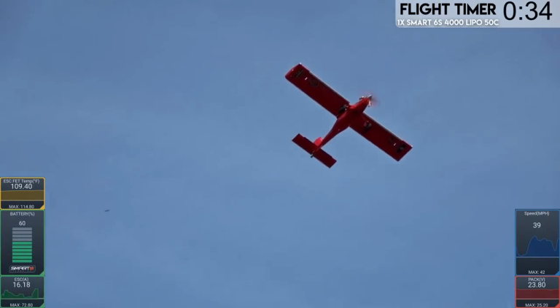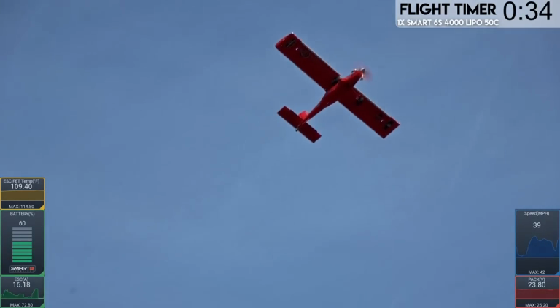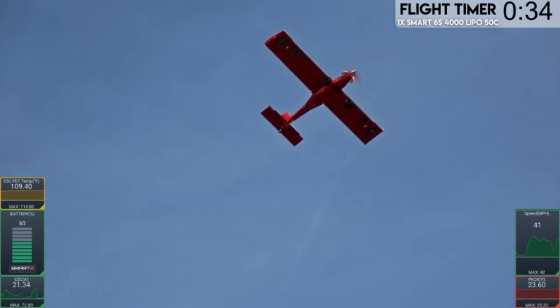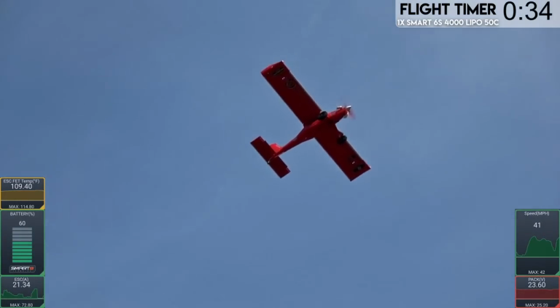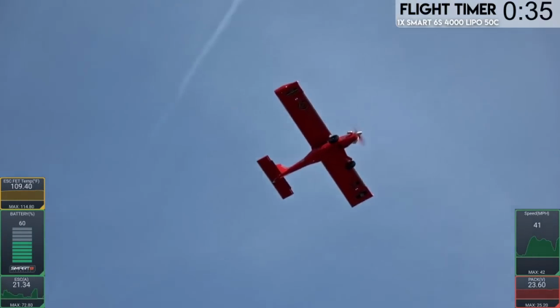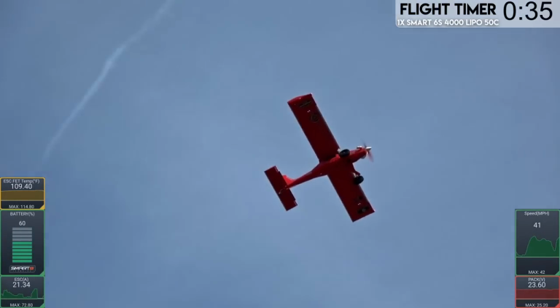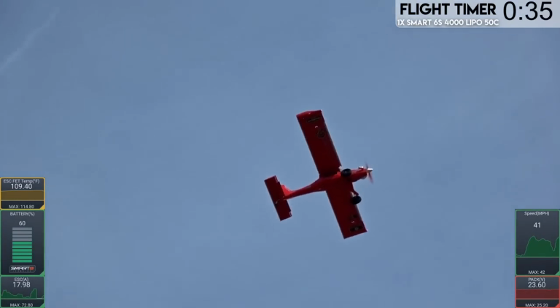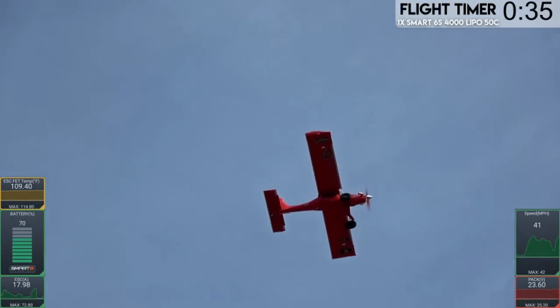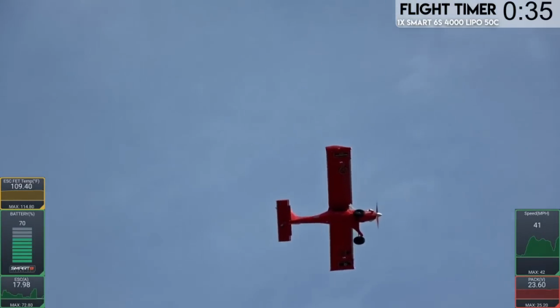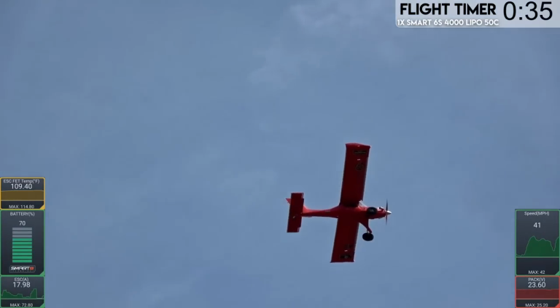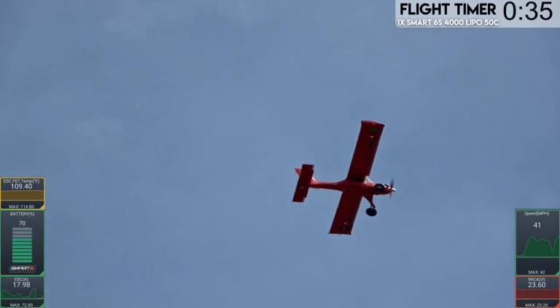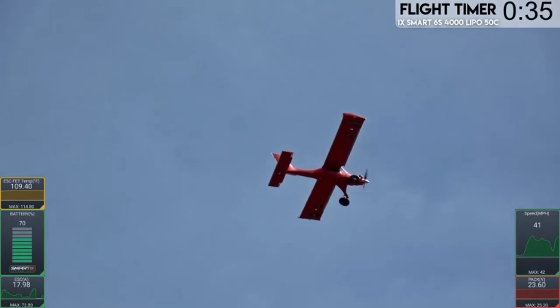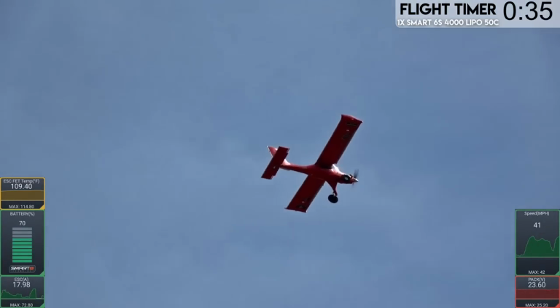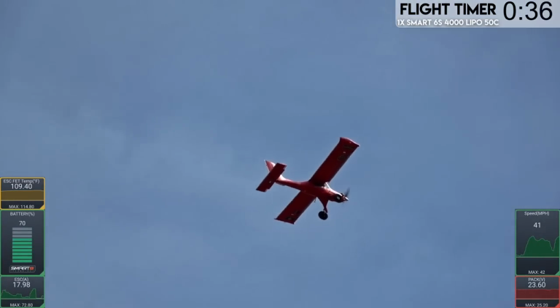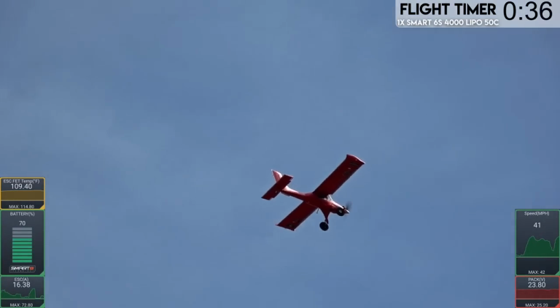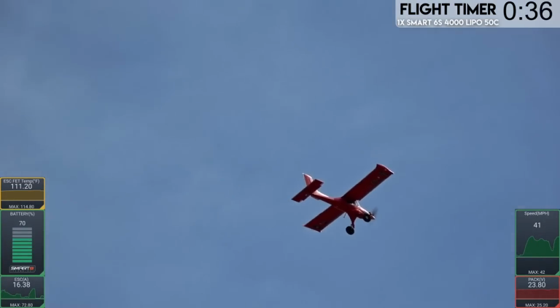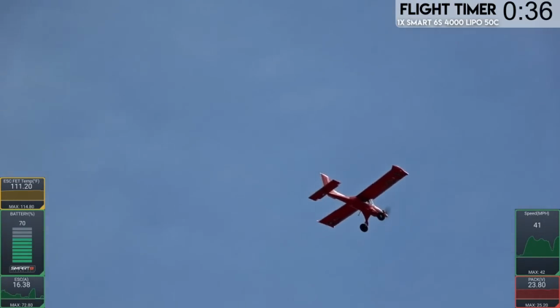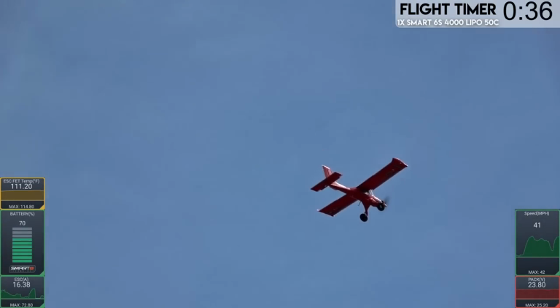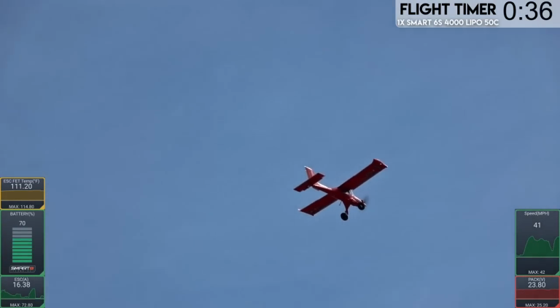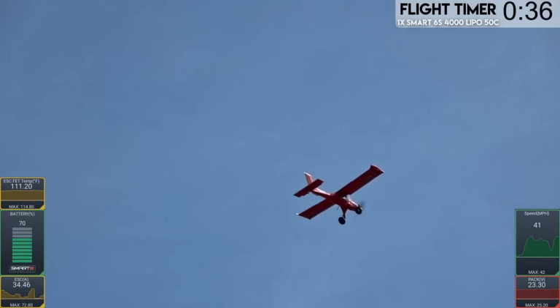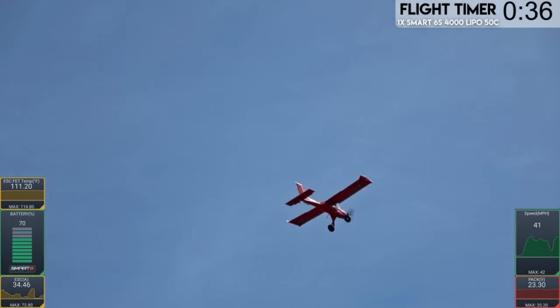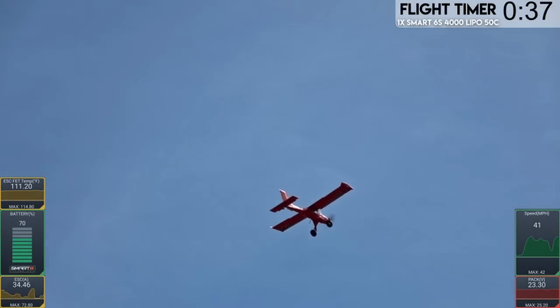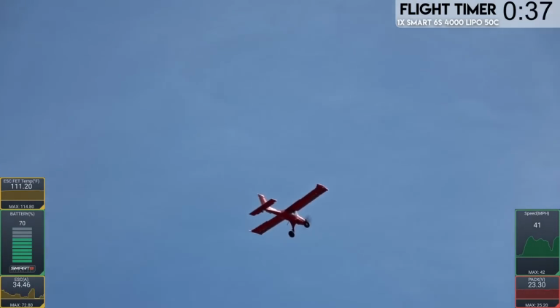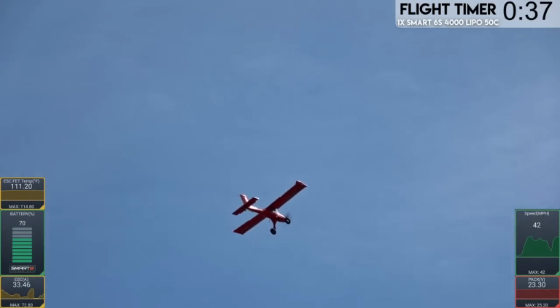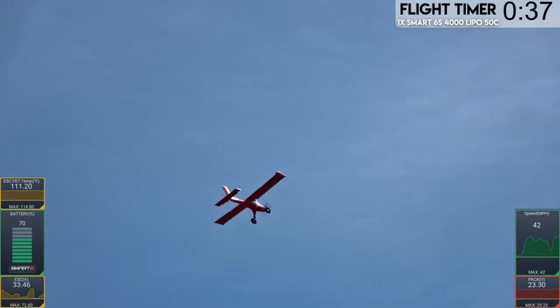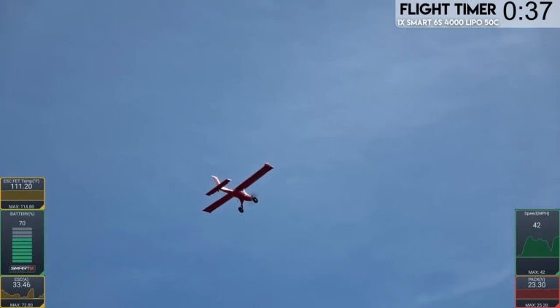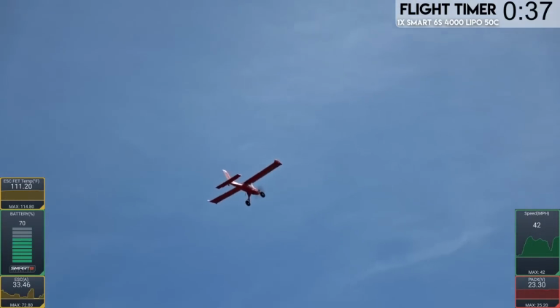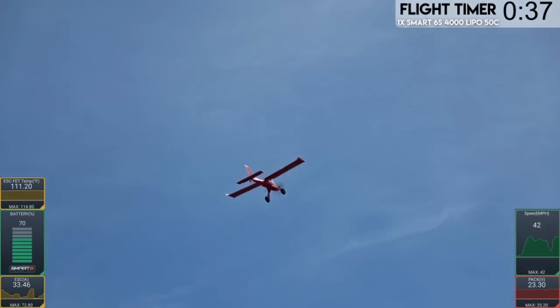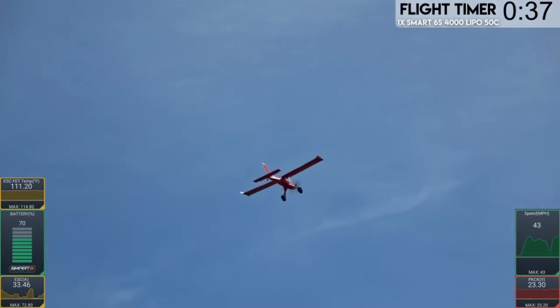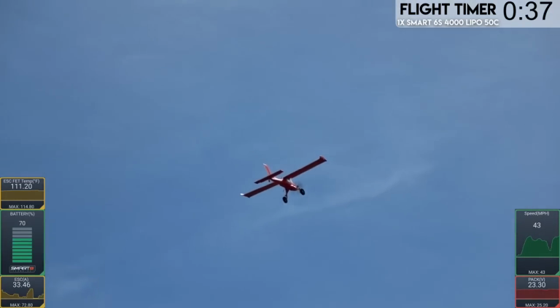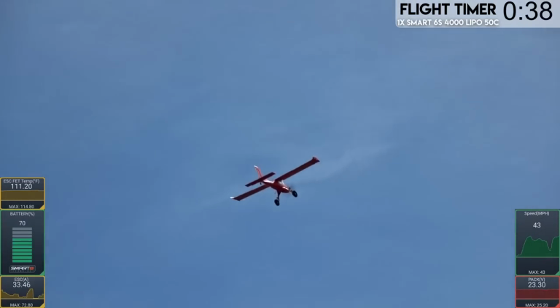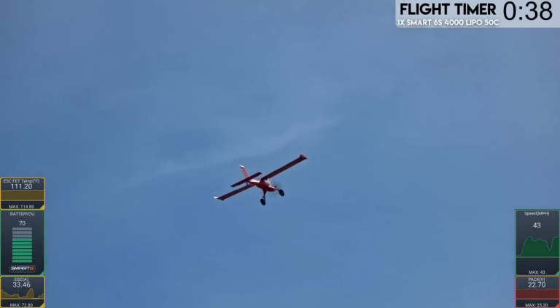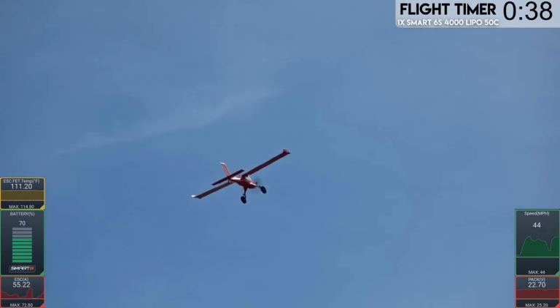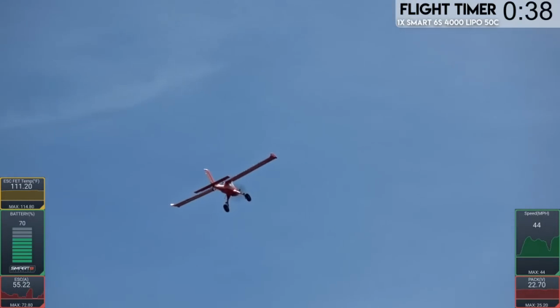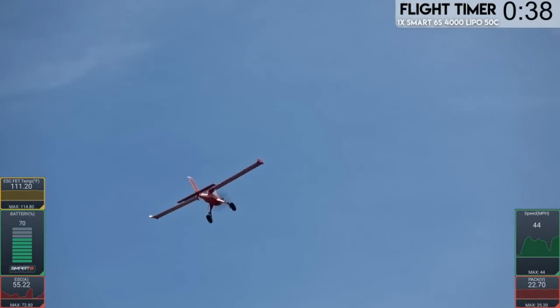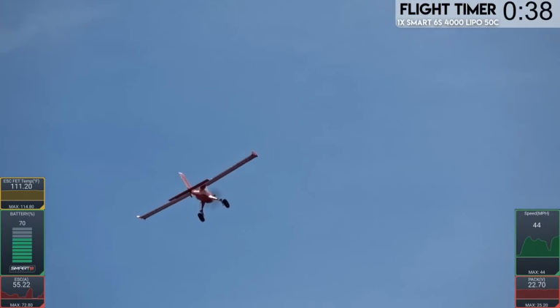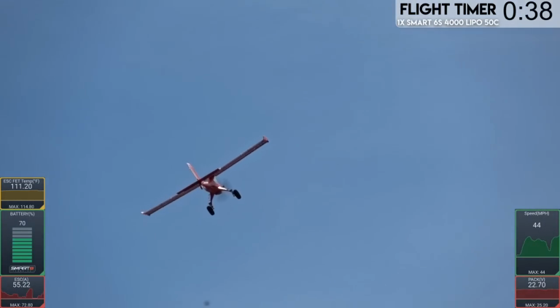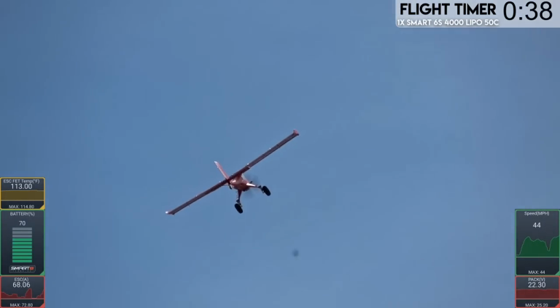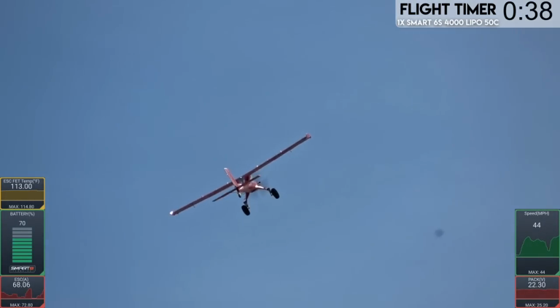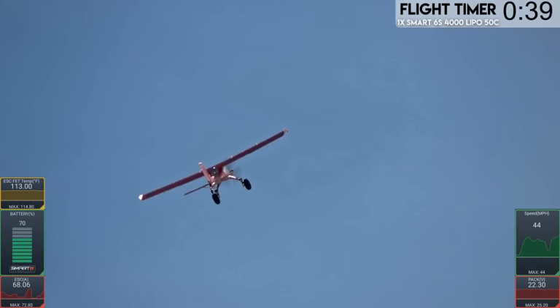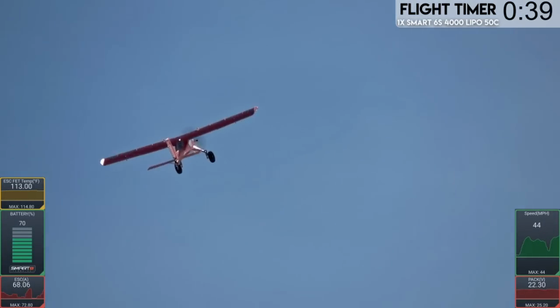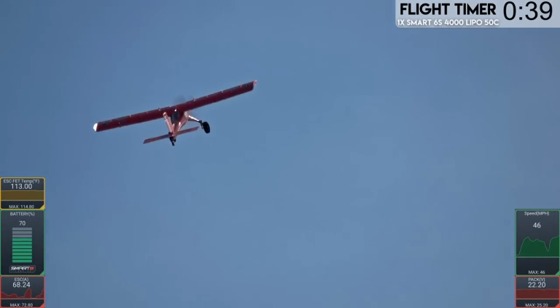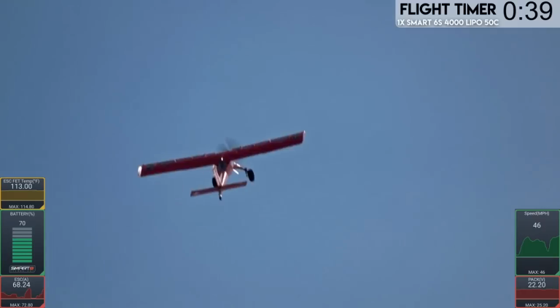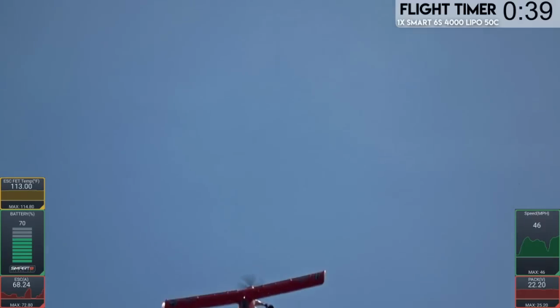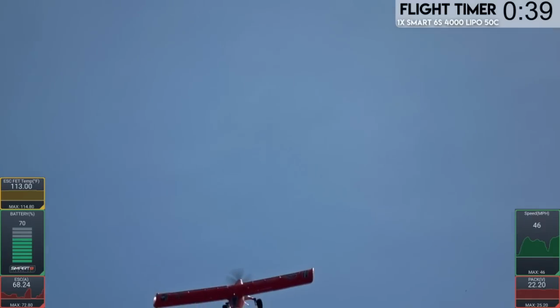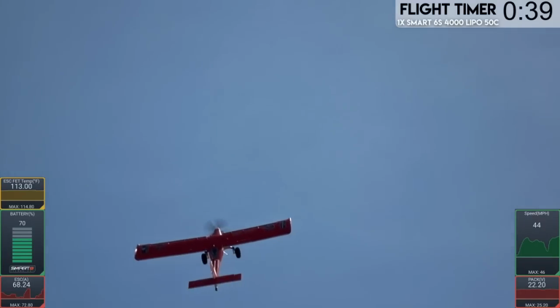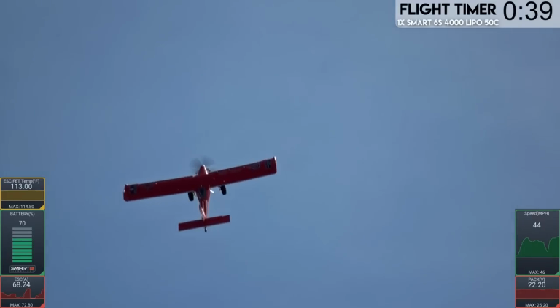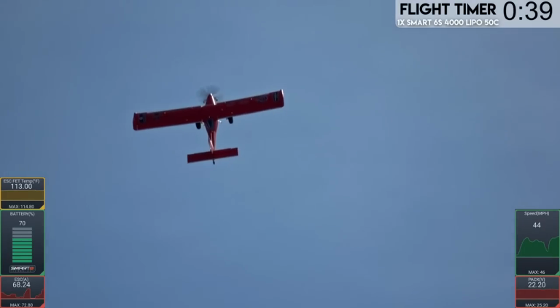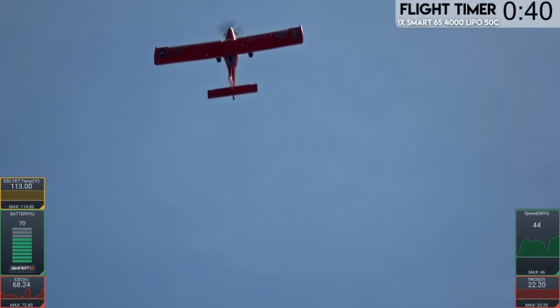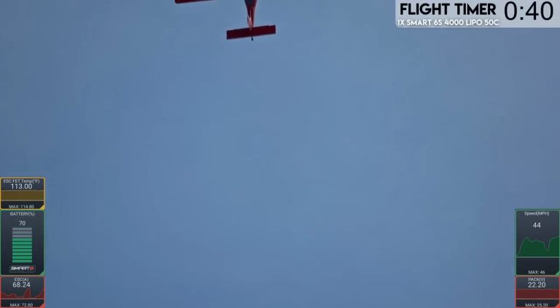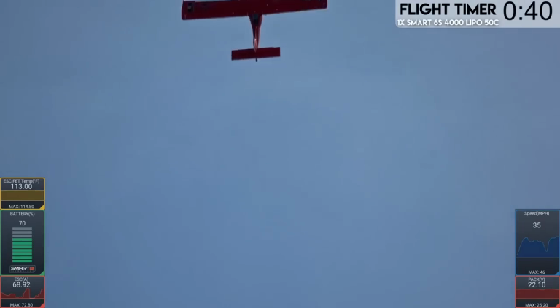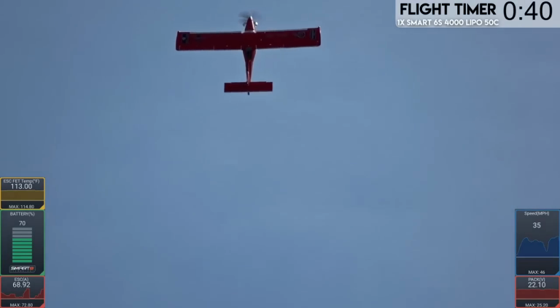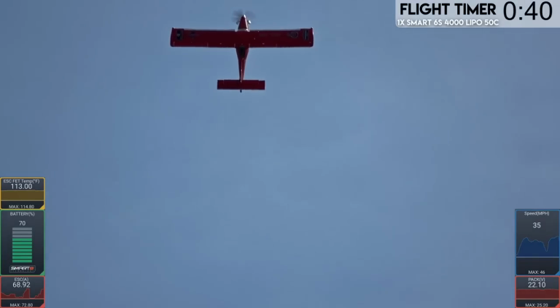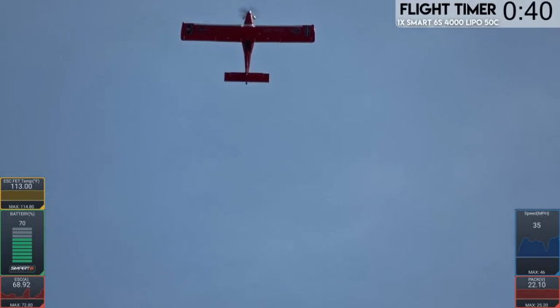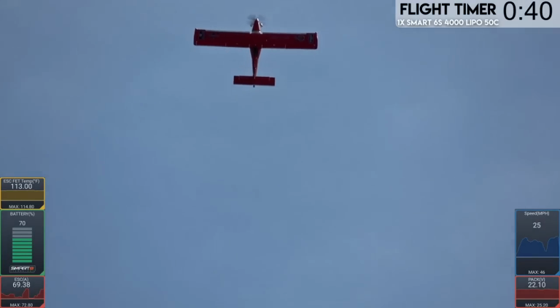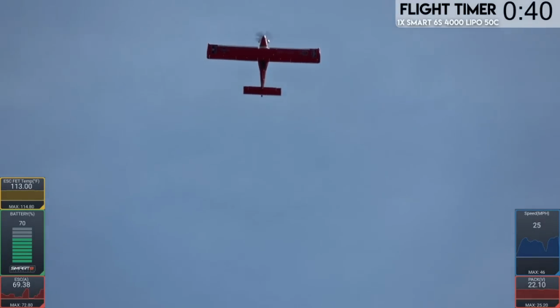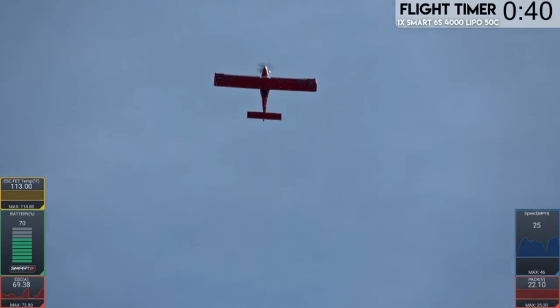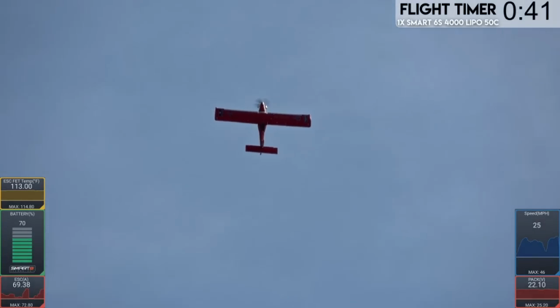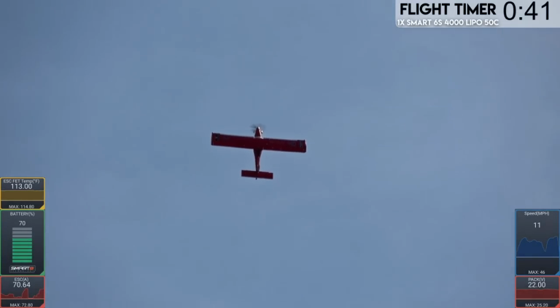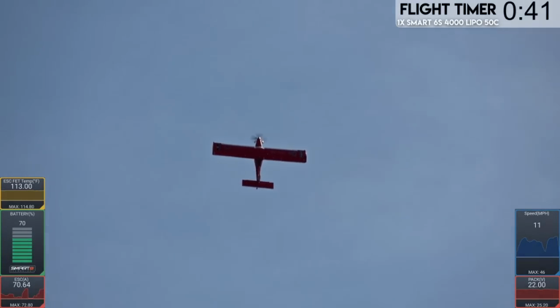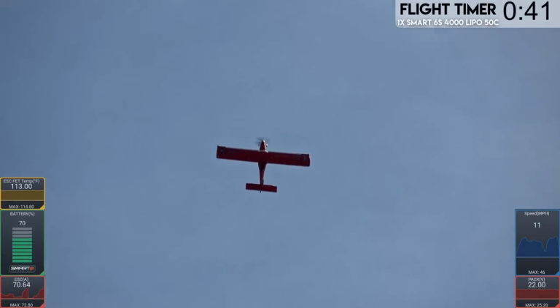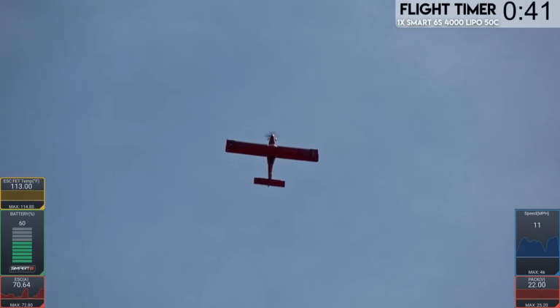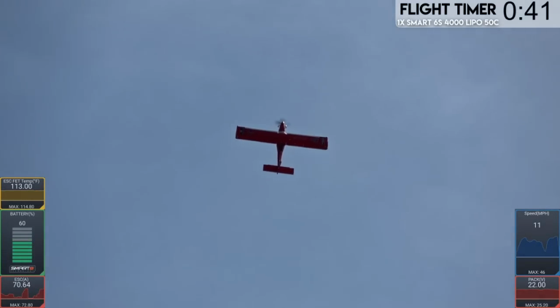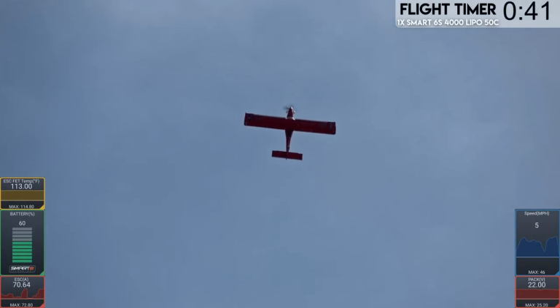I'm almost tempted to believe this thing can knife-edge spin. What do you think, Tony? Always worth trying once. Let's give it a shot.